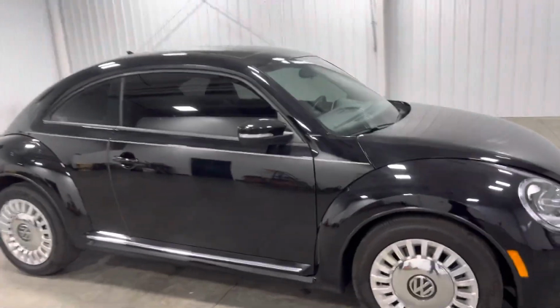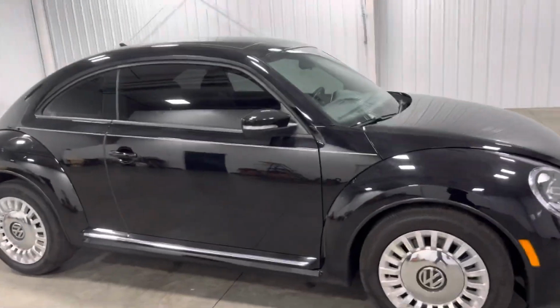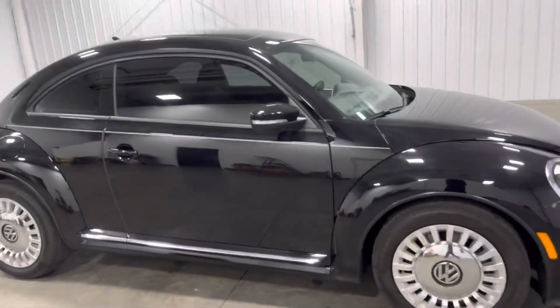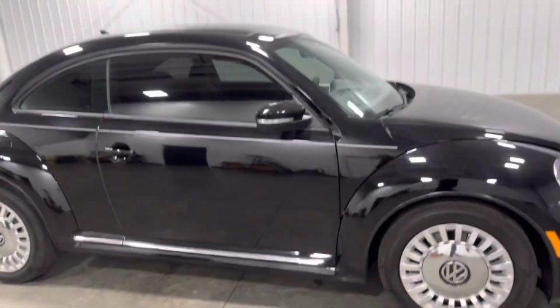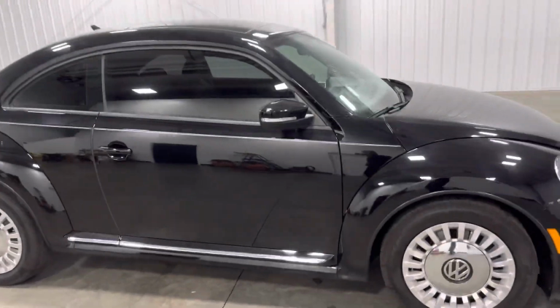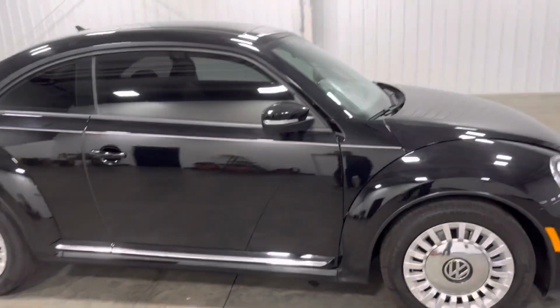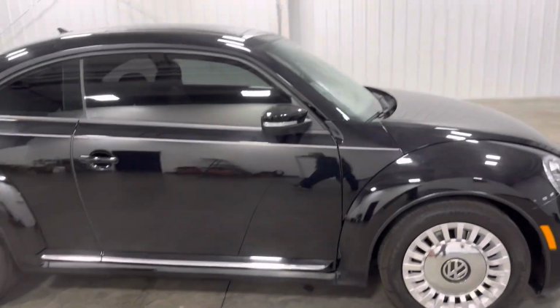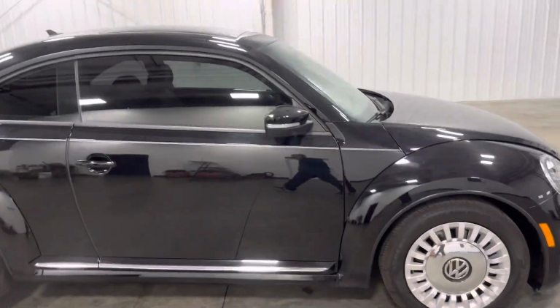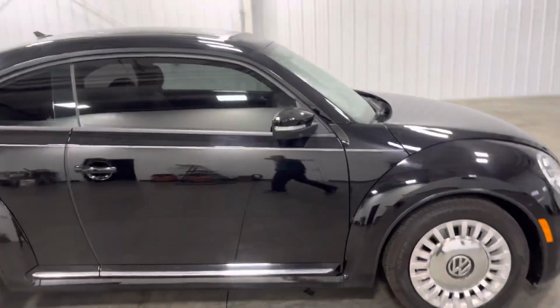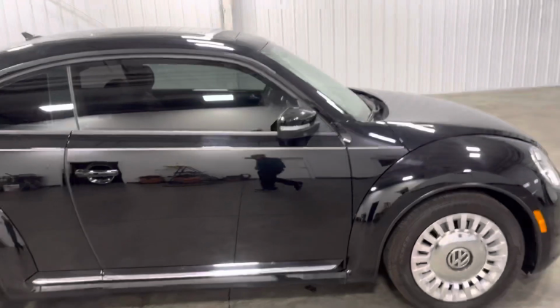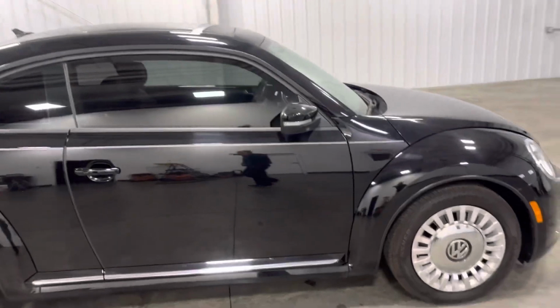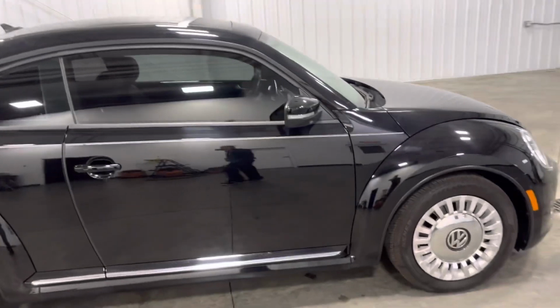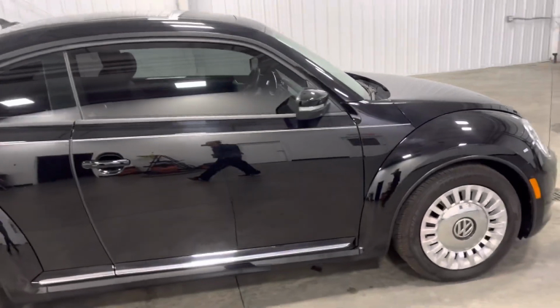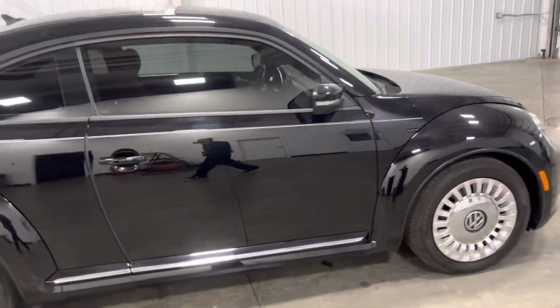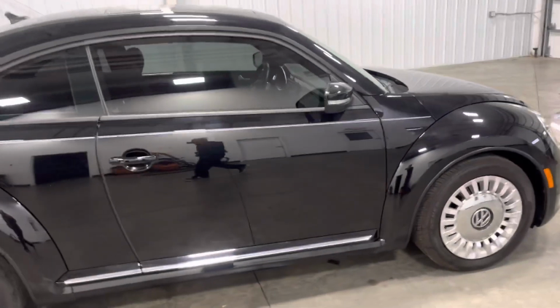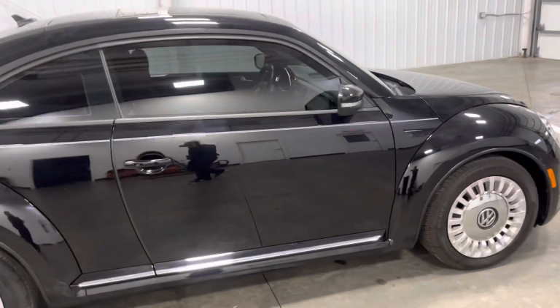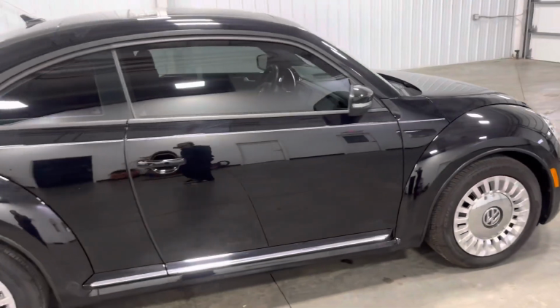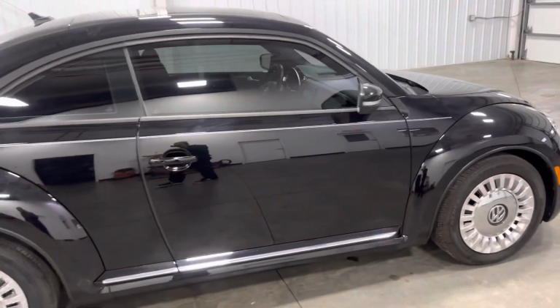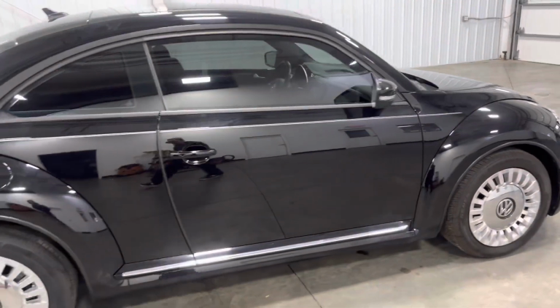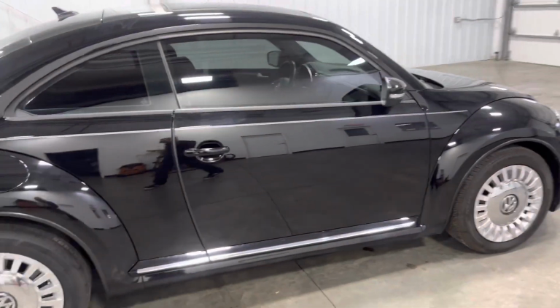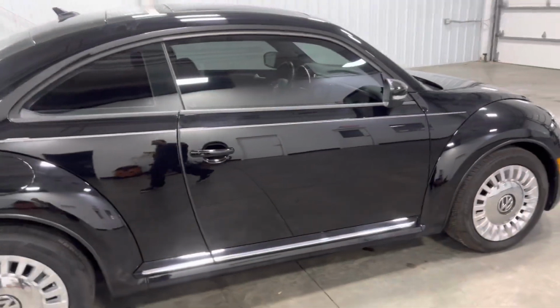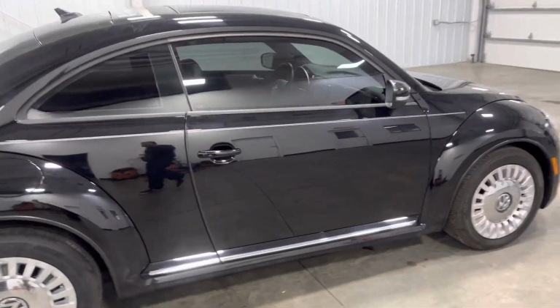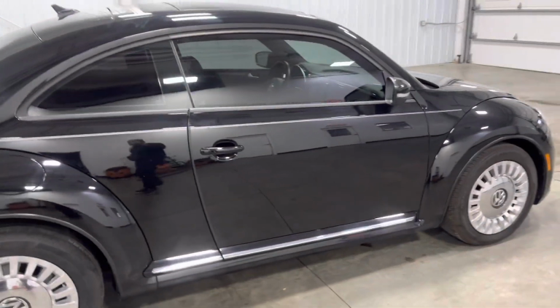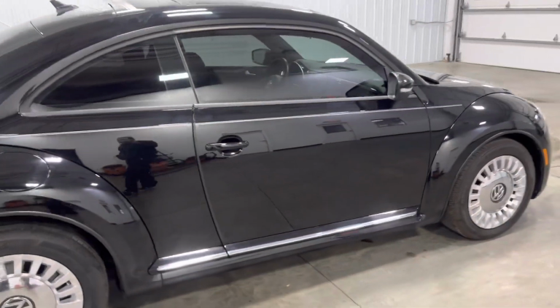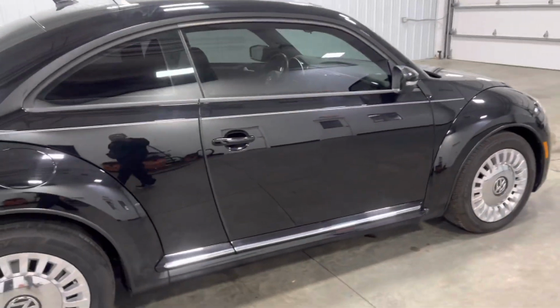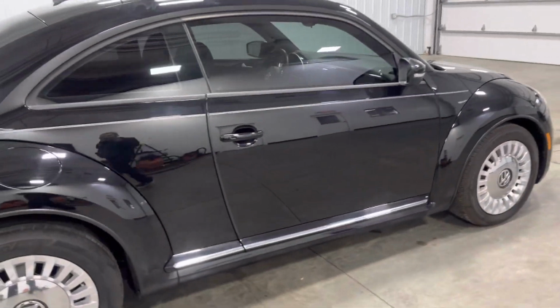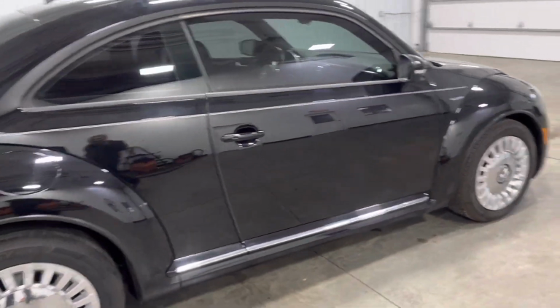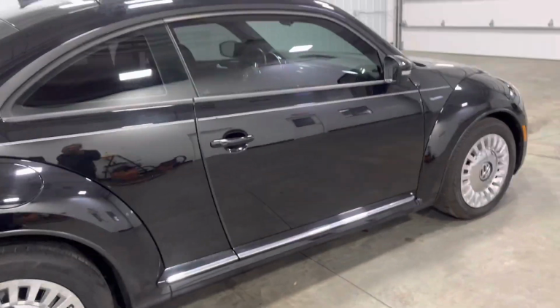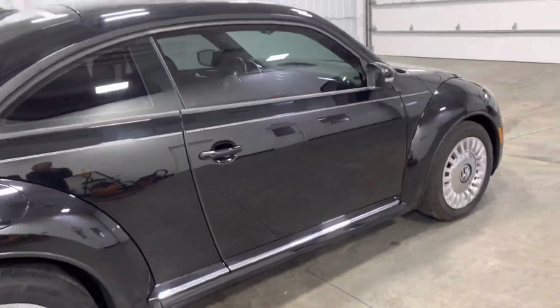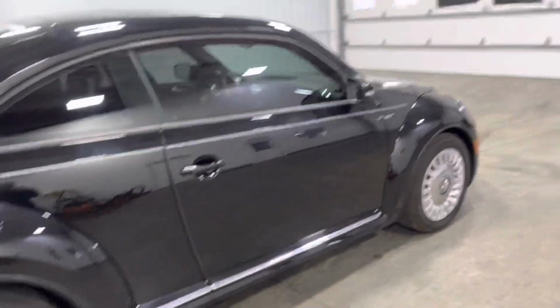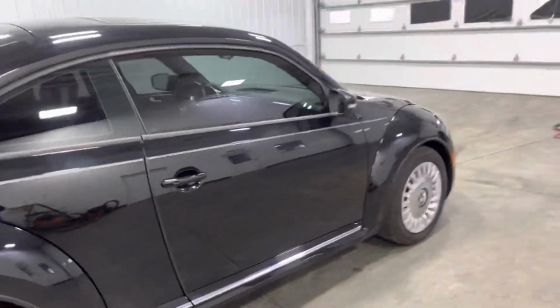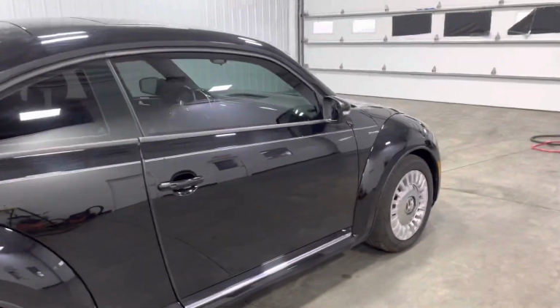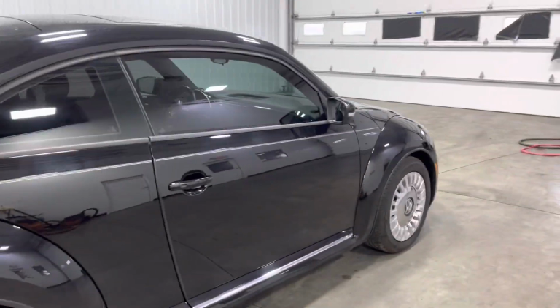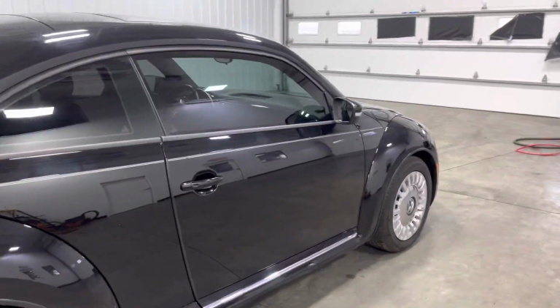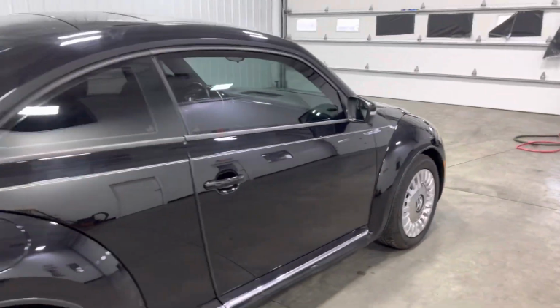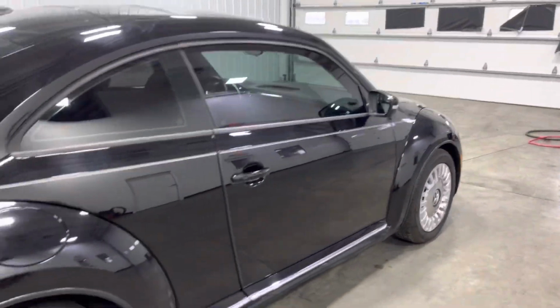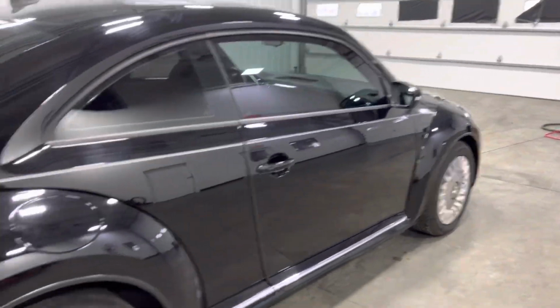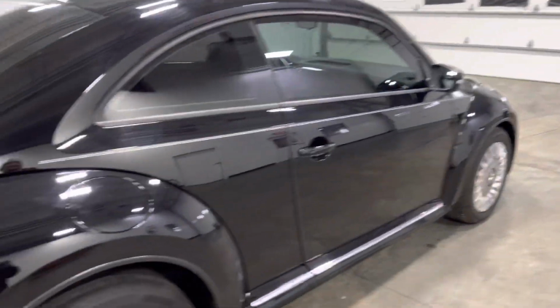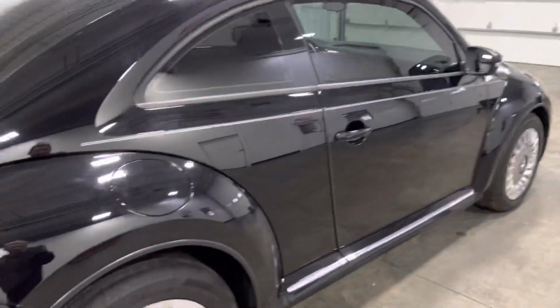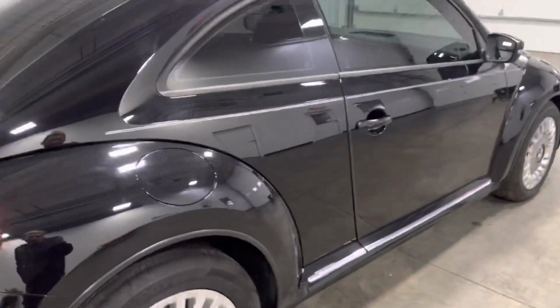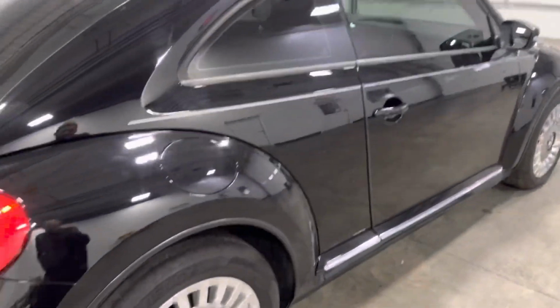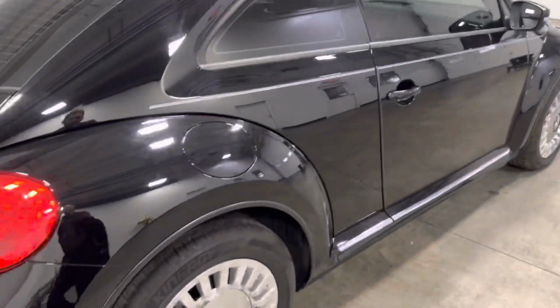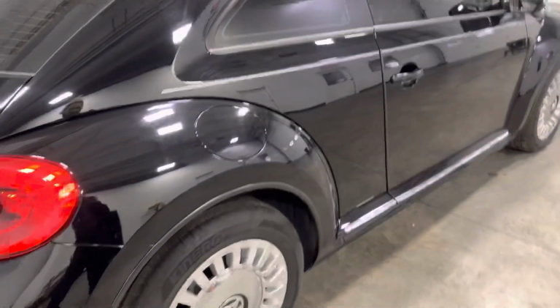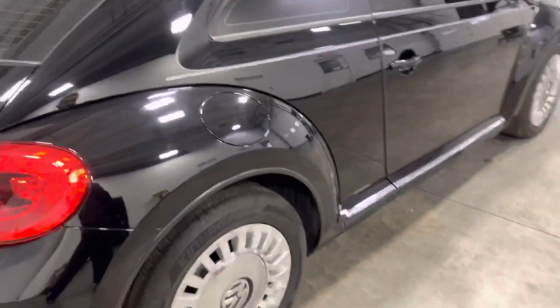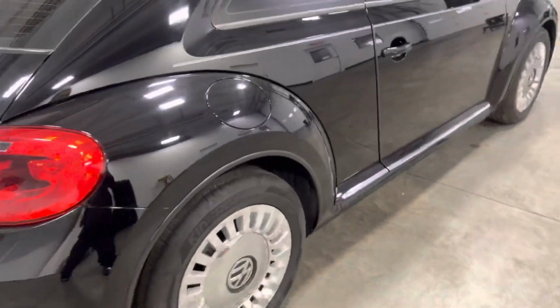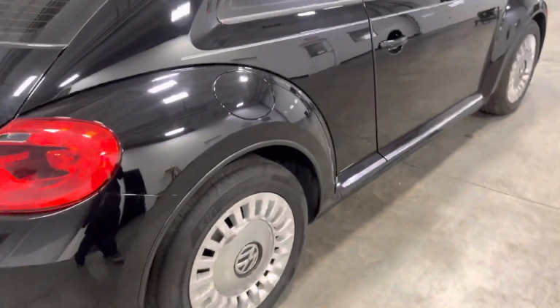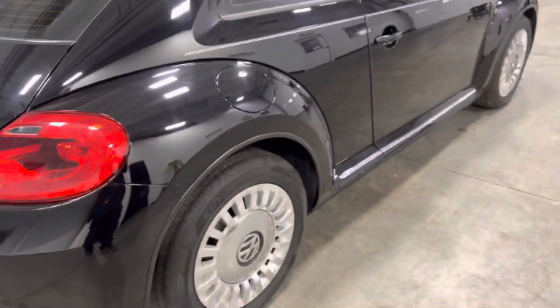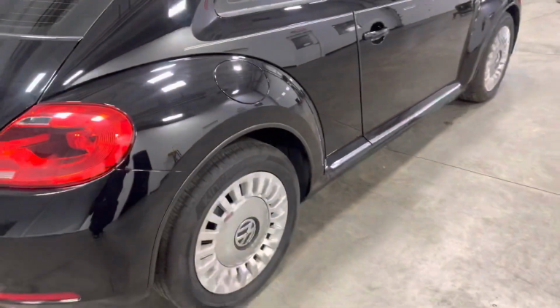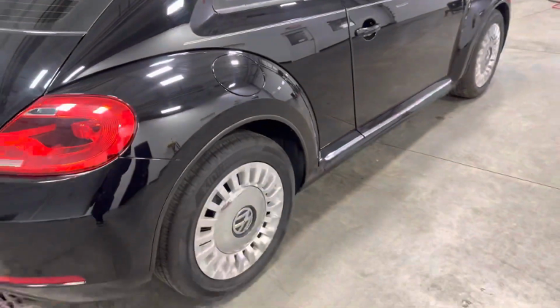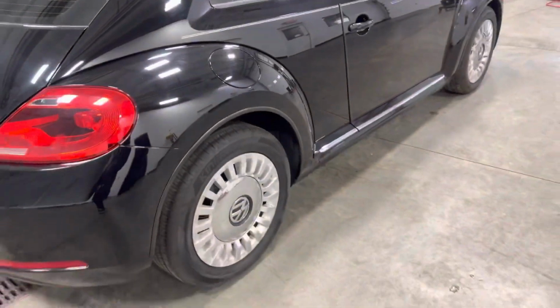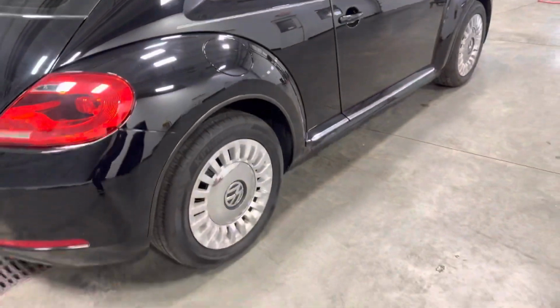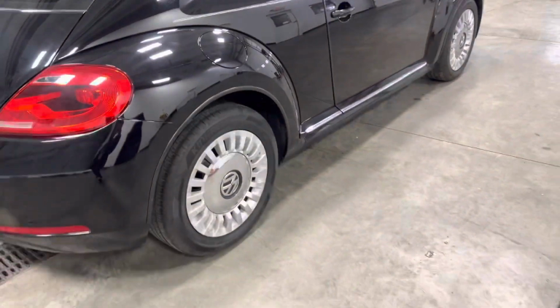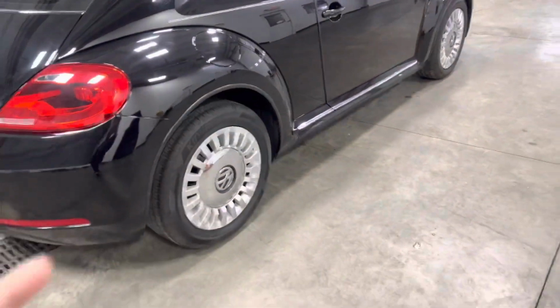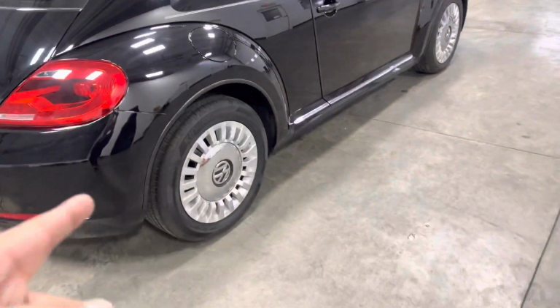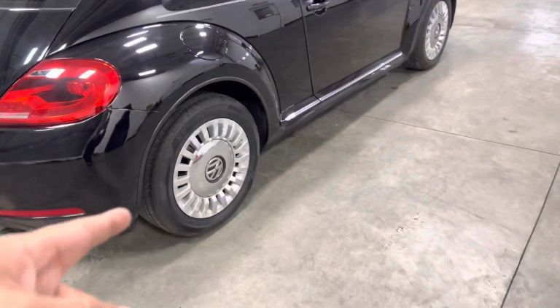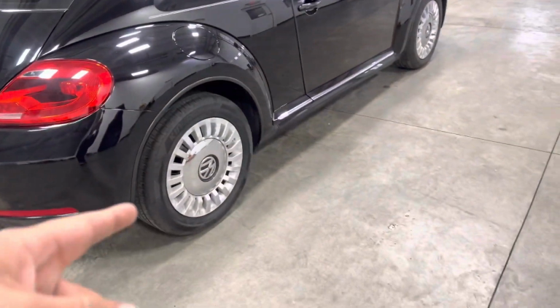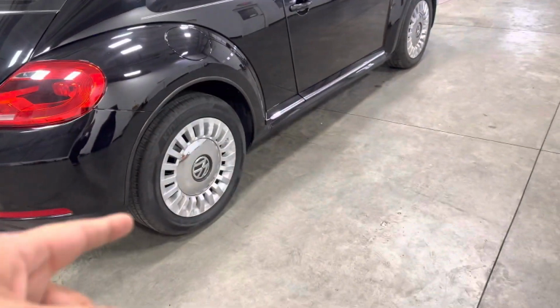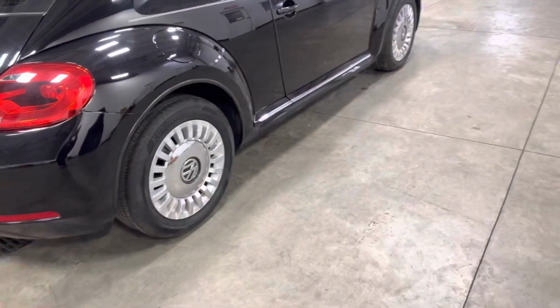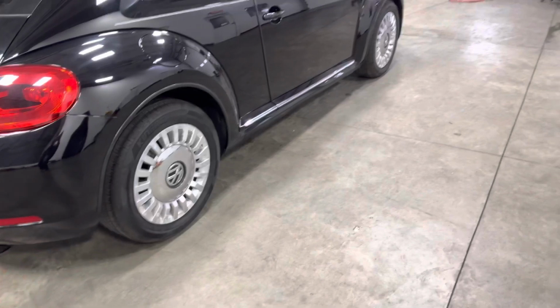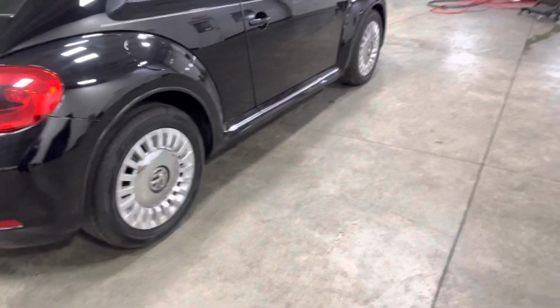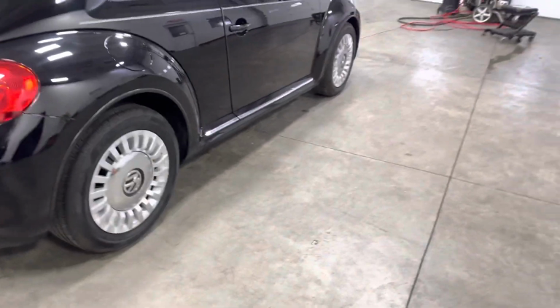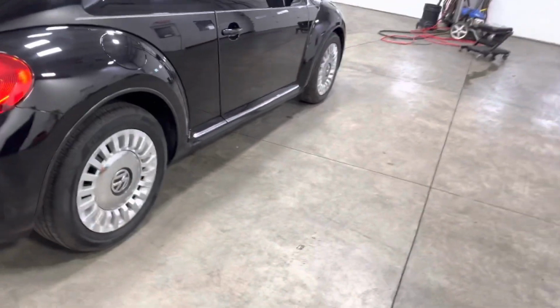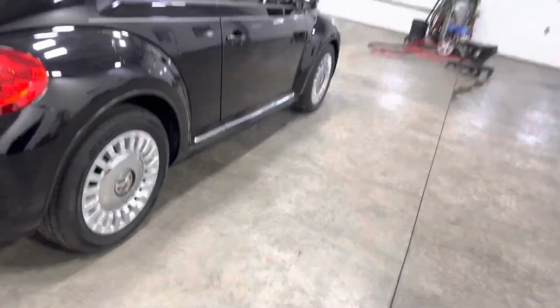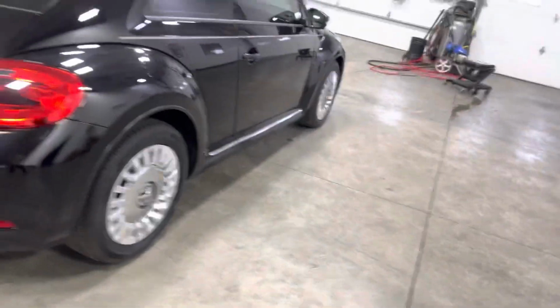As we take a look around, it comes in this beautiful black color. You've got some chrome accents and some beautiful wheels.